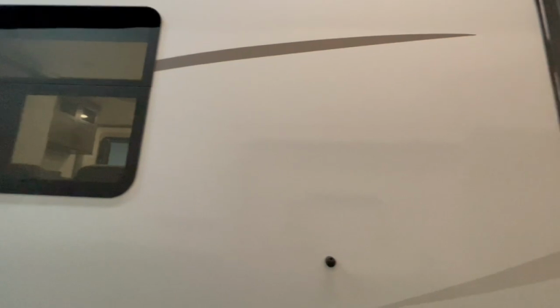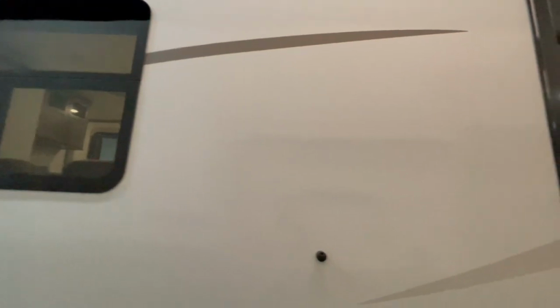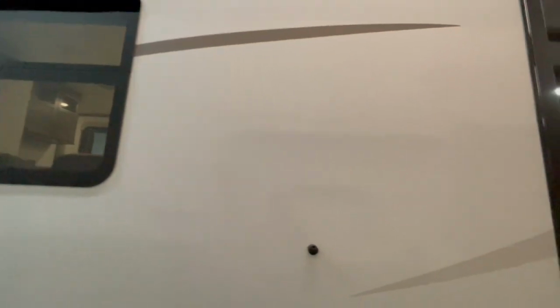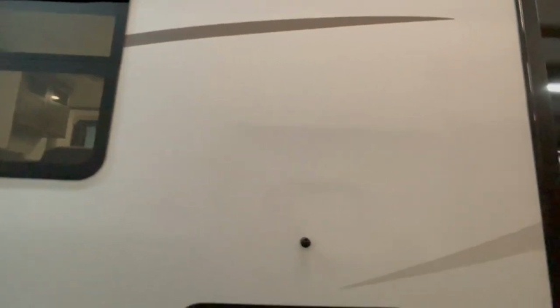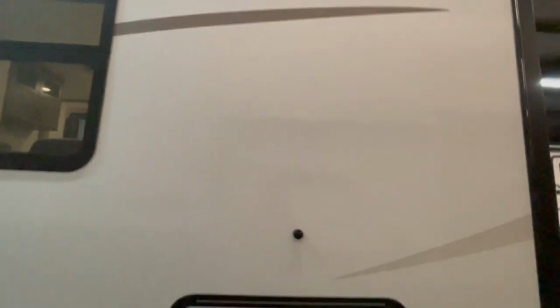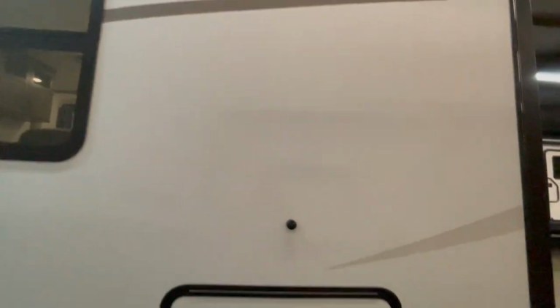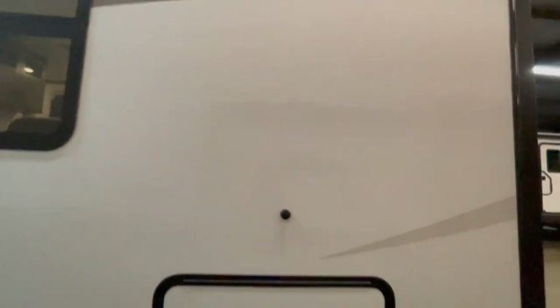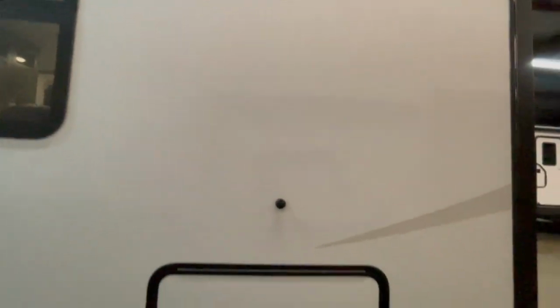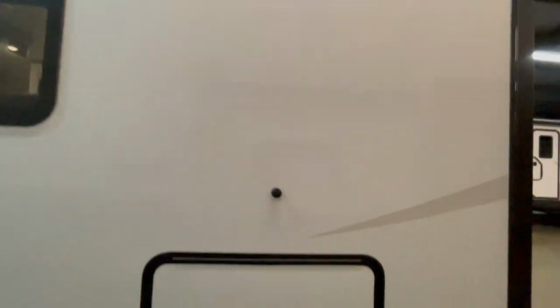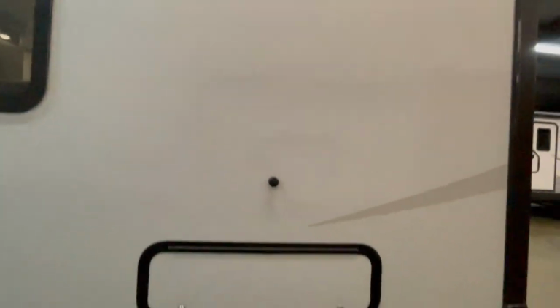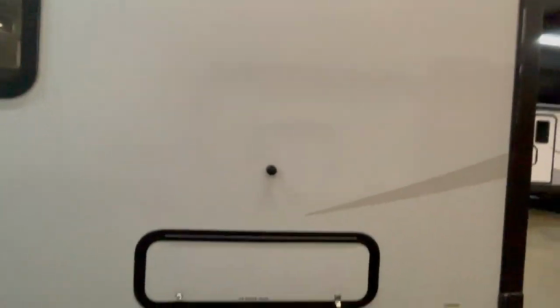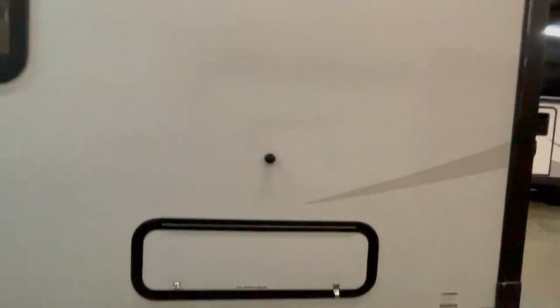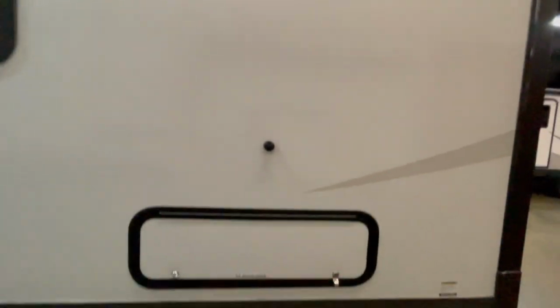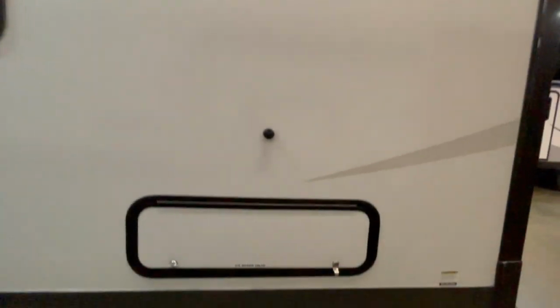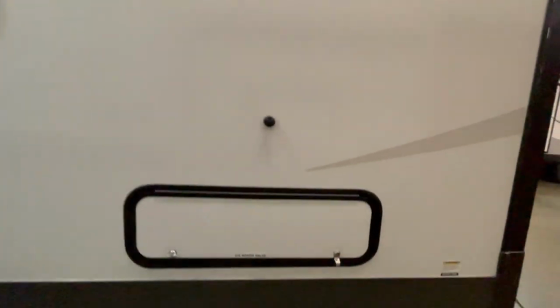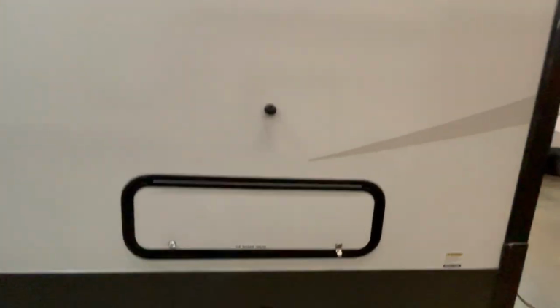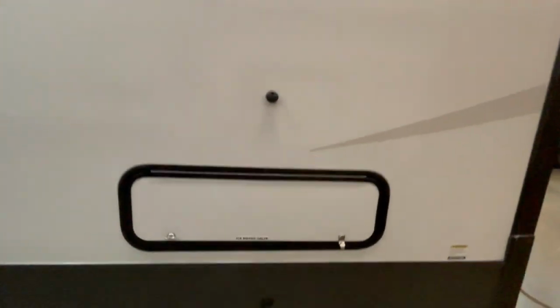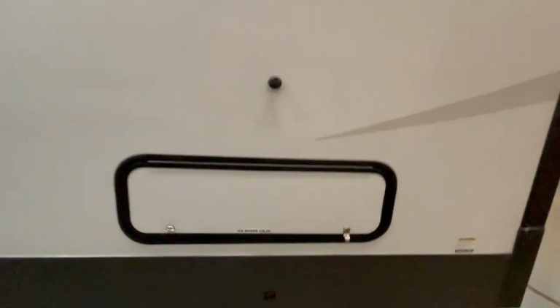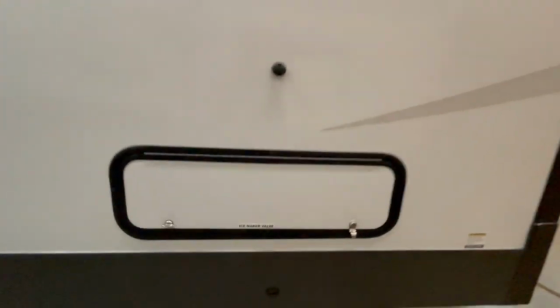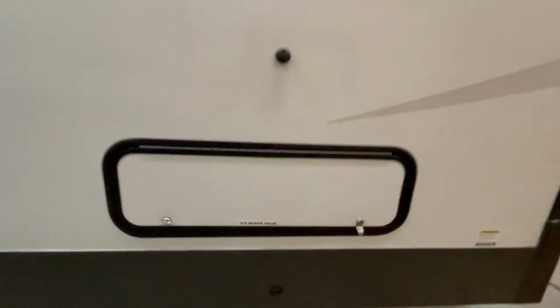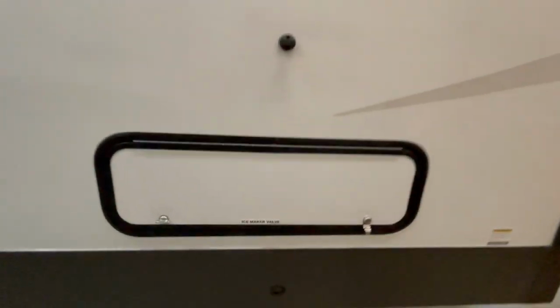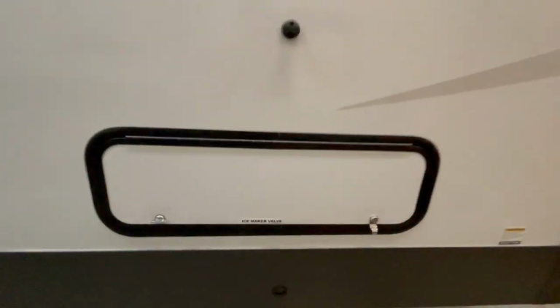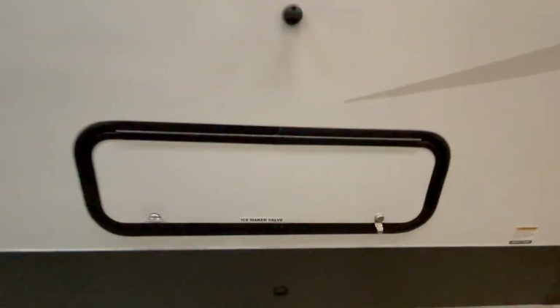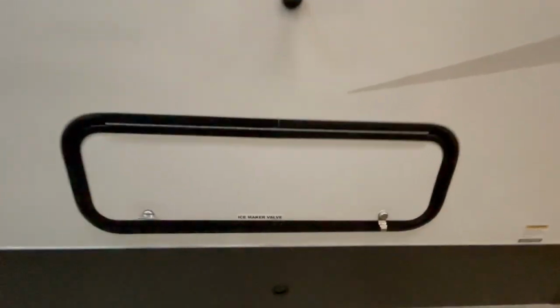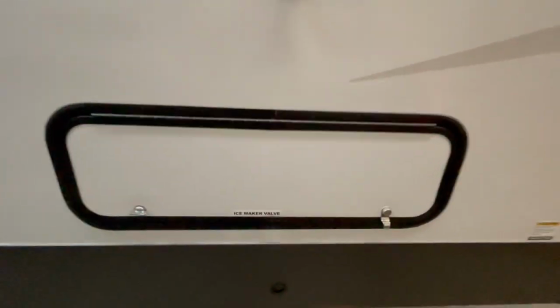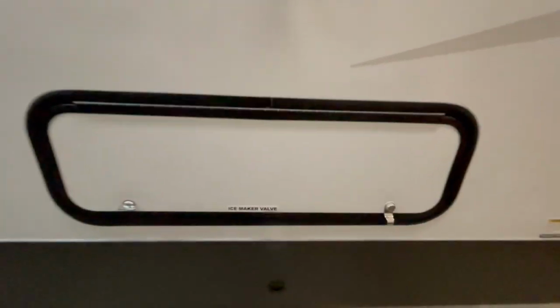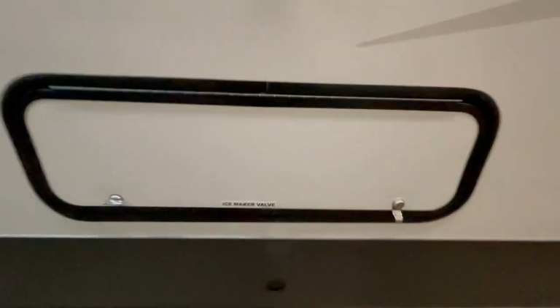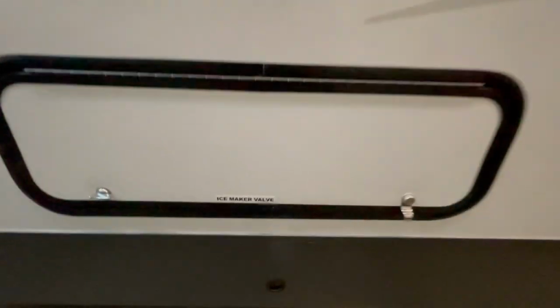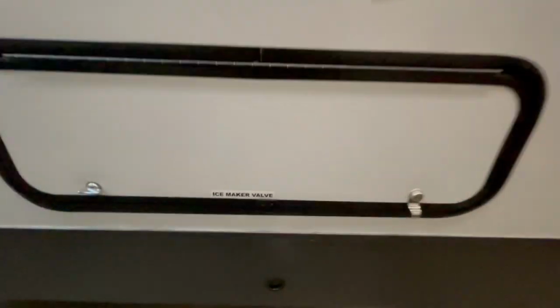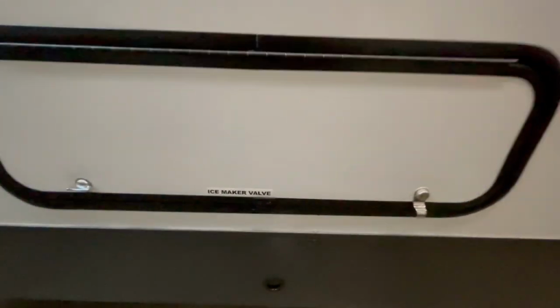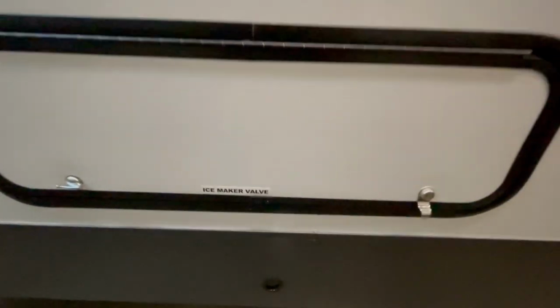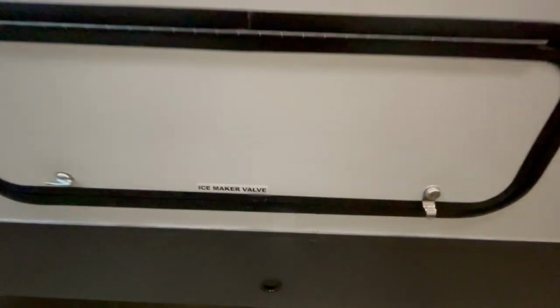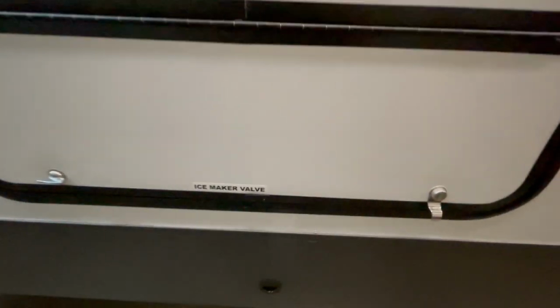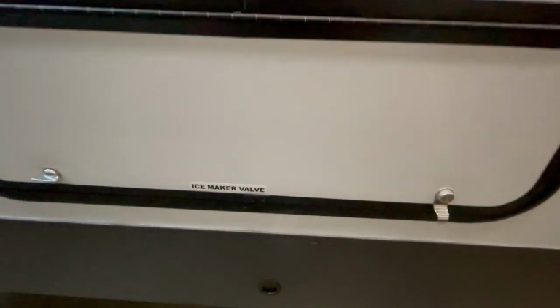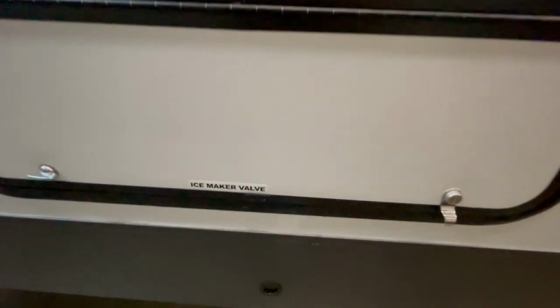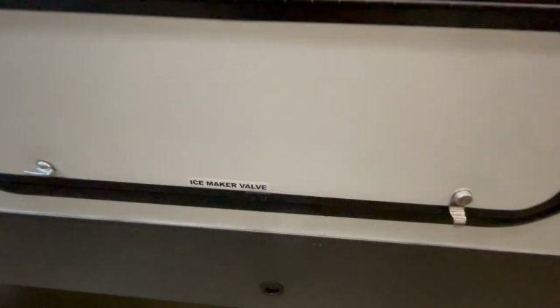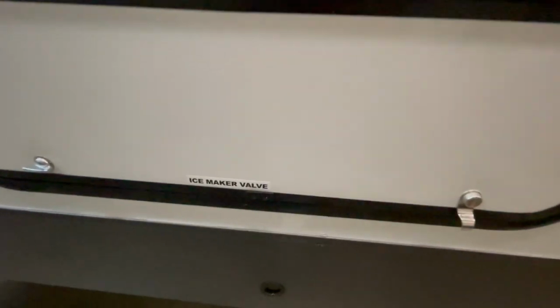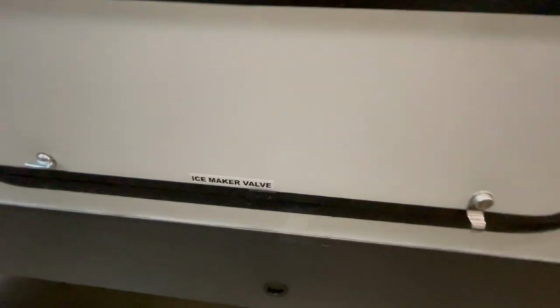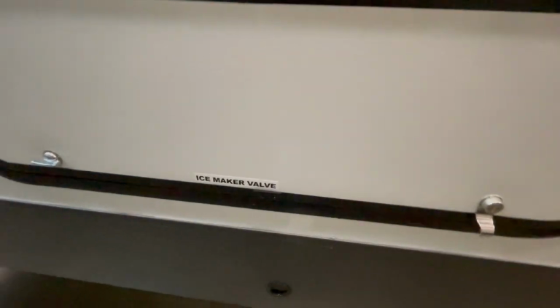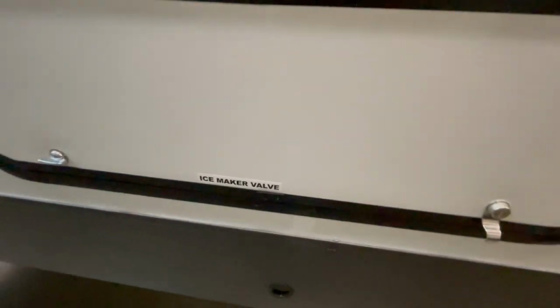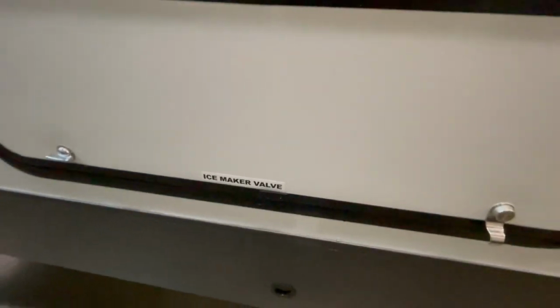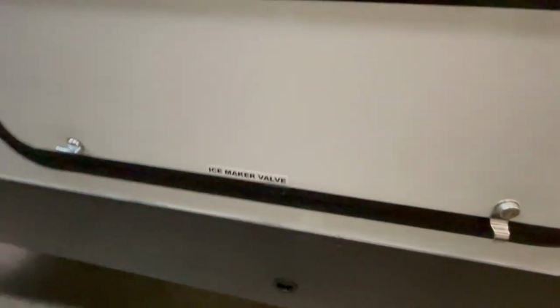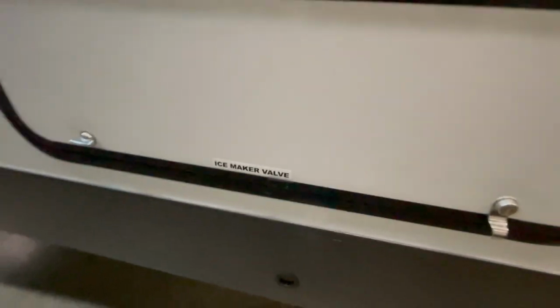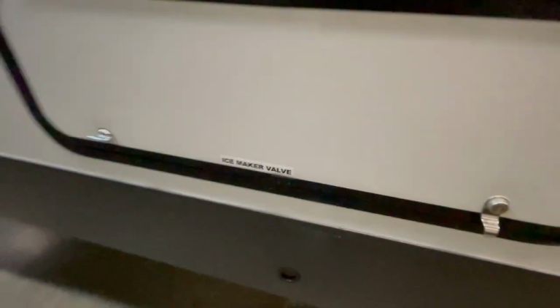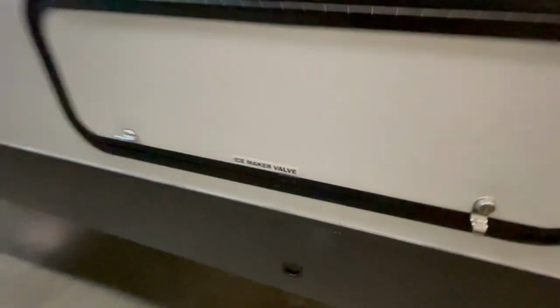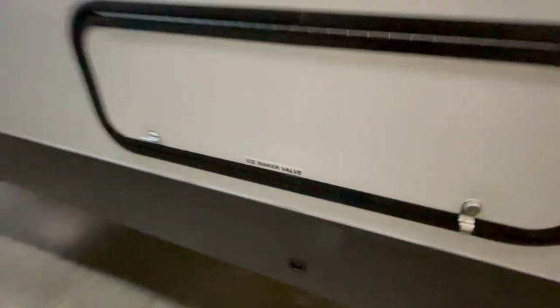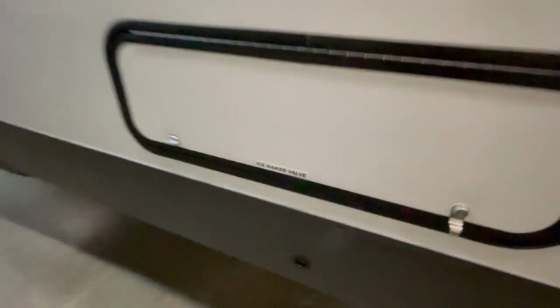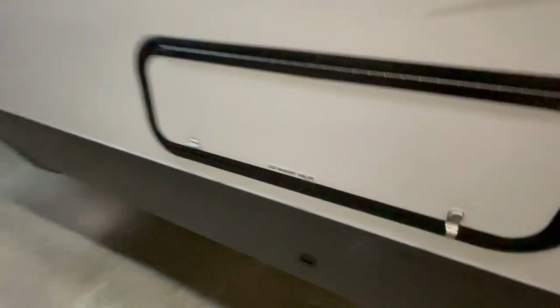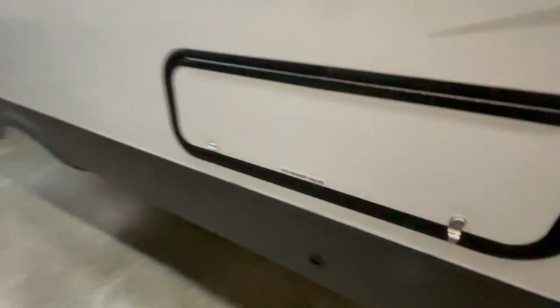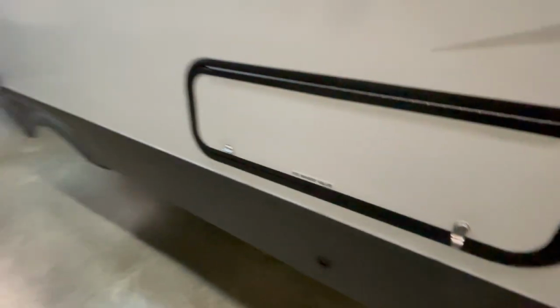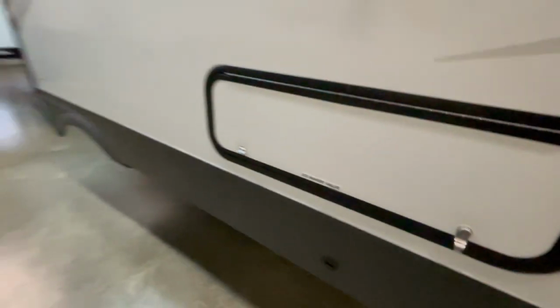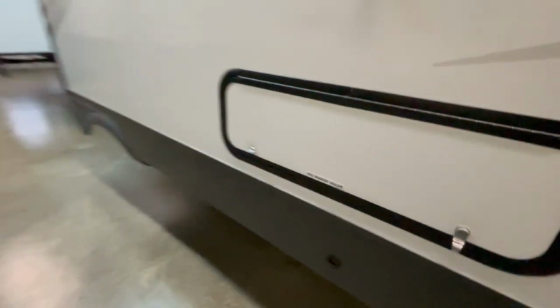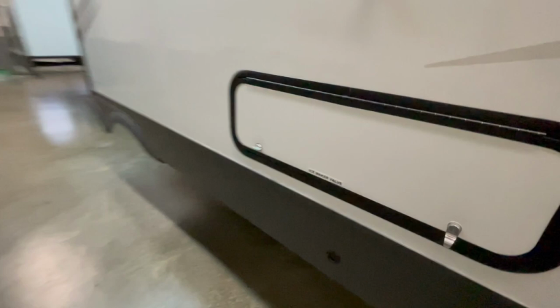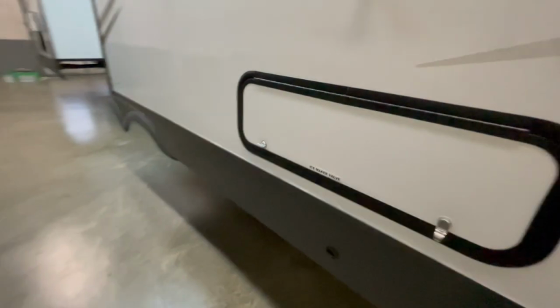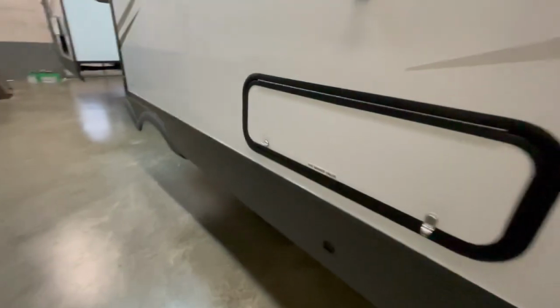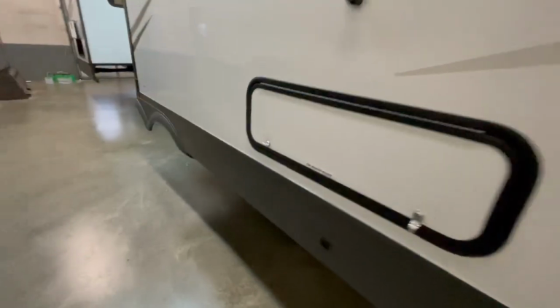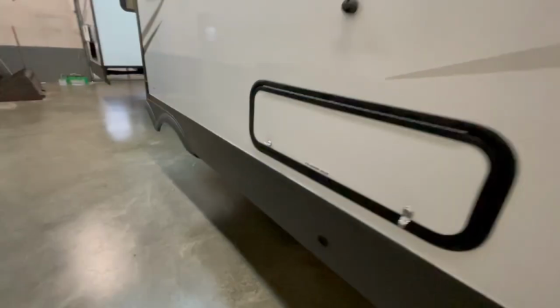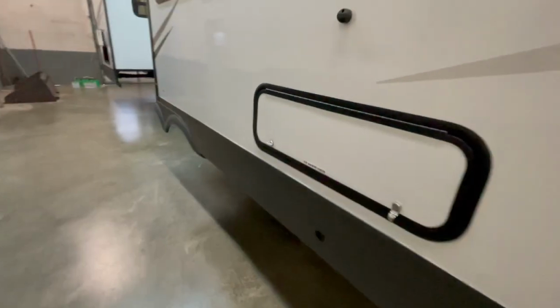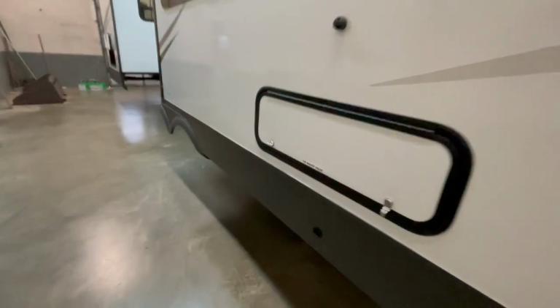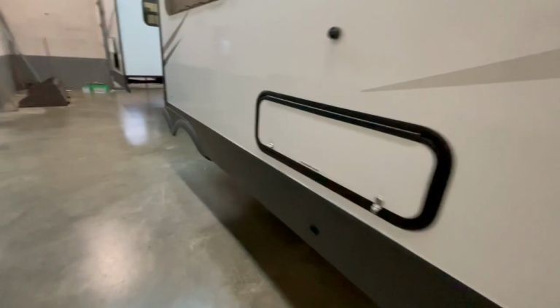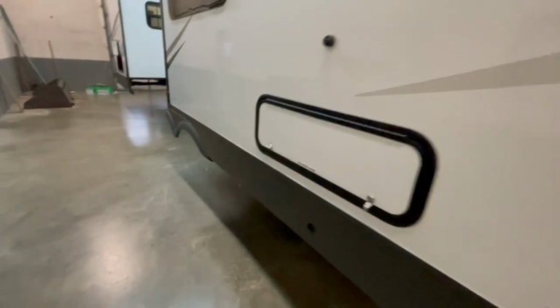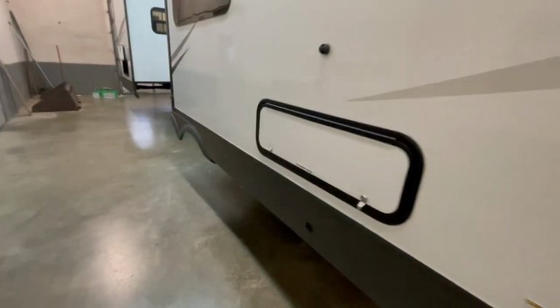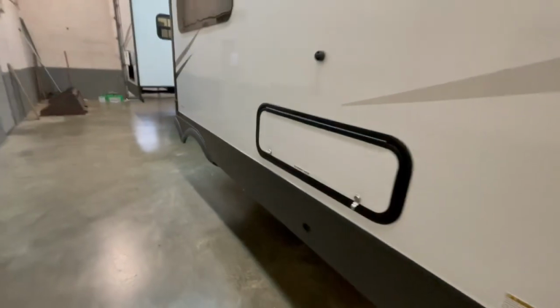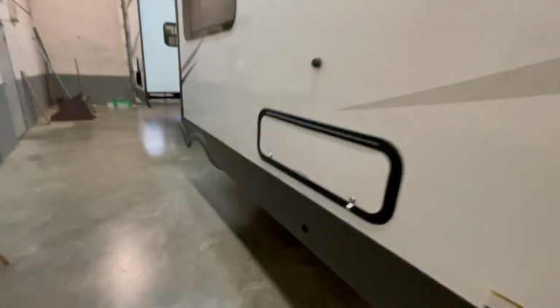On this large slide out, there's an access panel behind the refrigerator to turn the ice maker on.